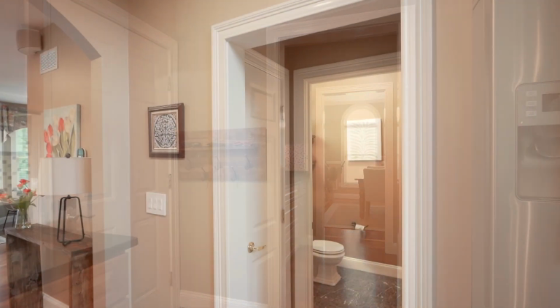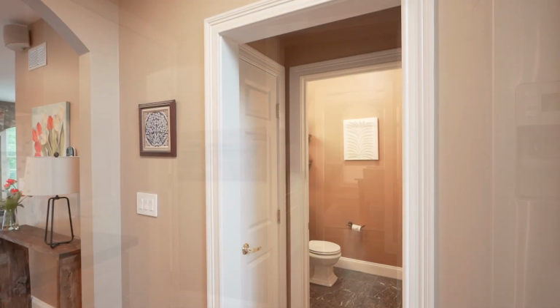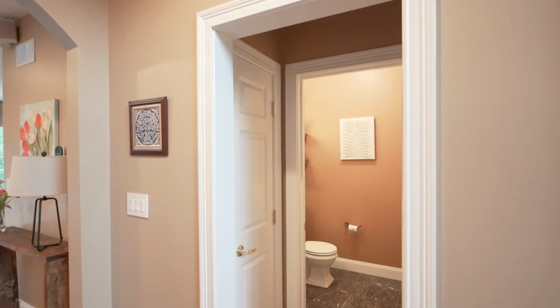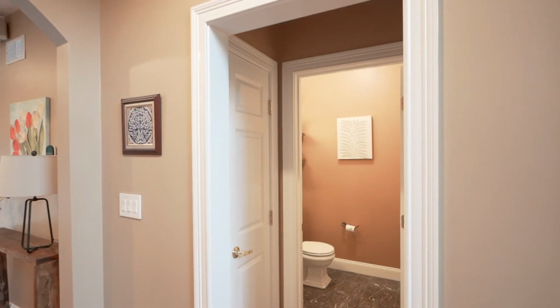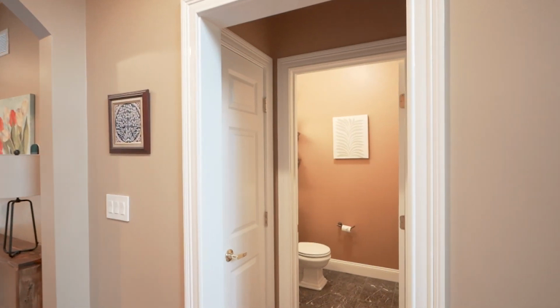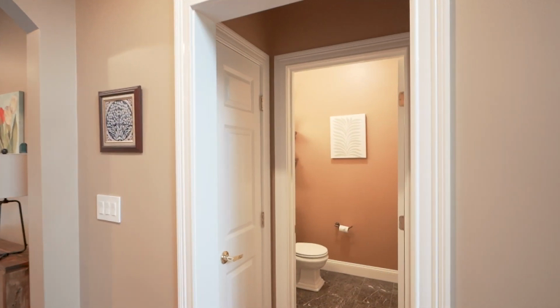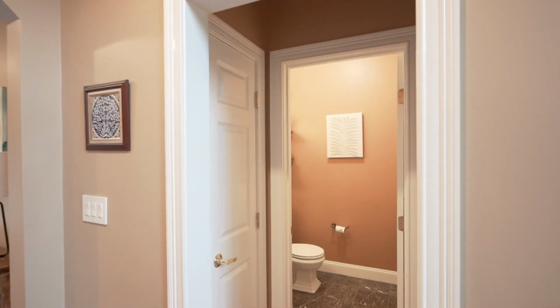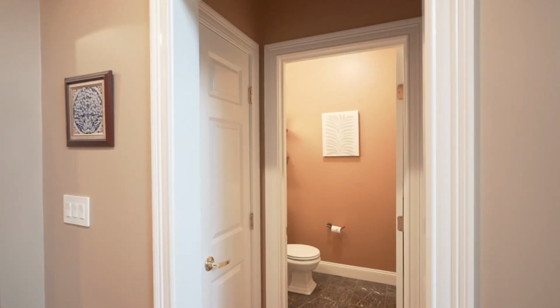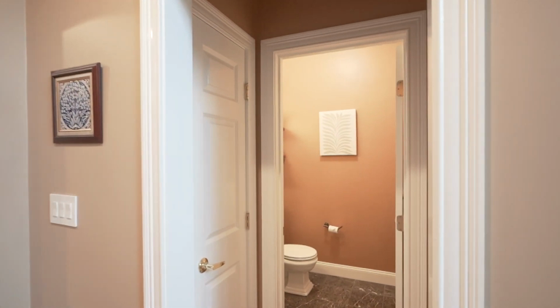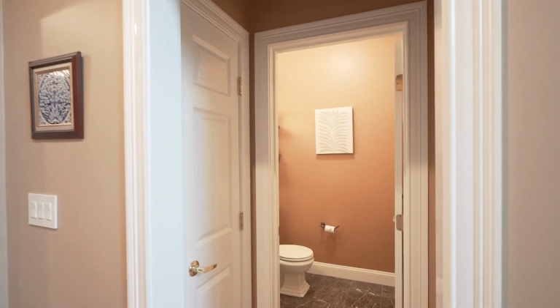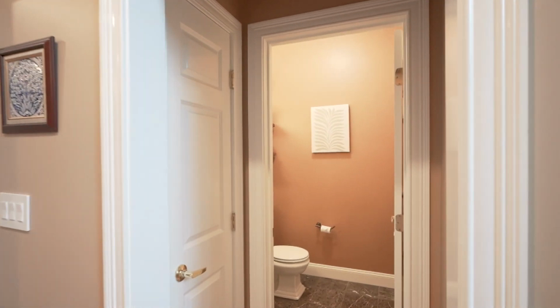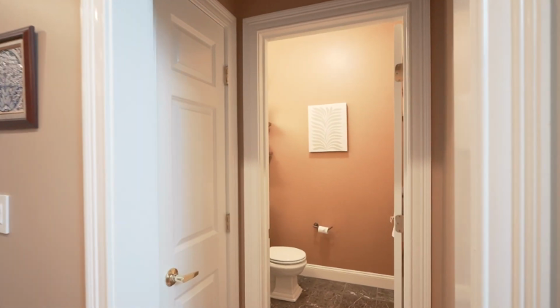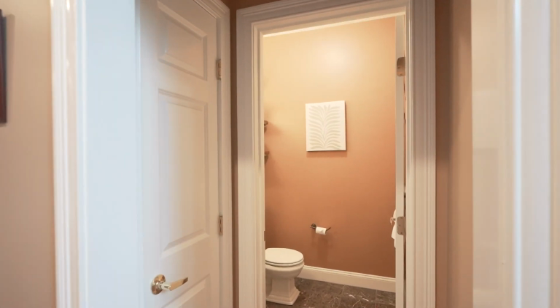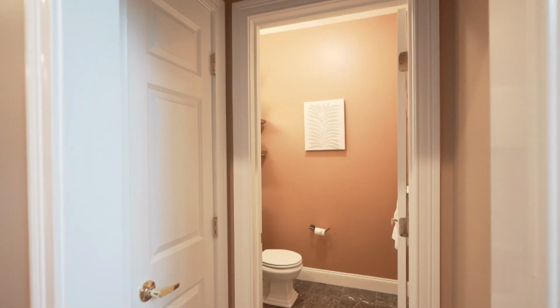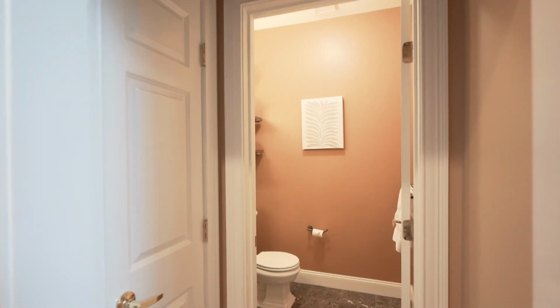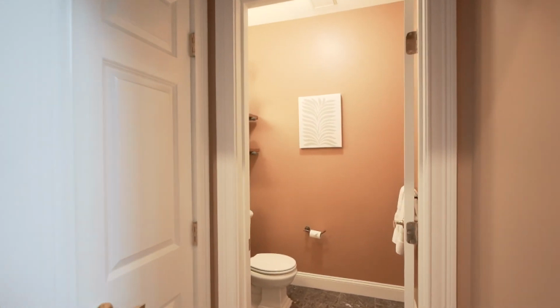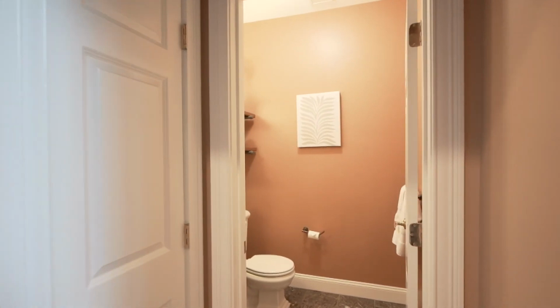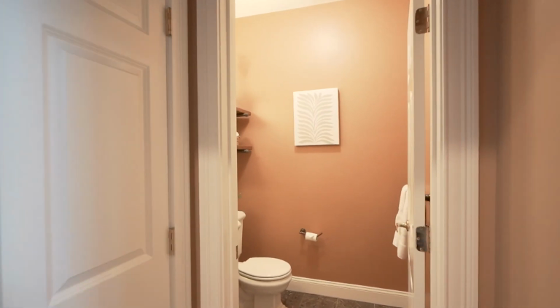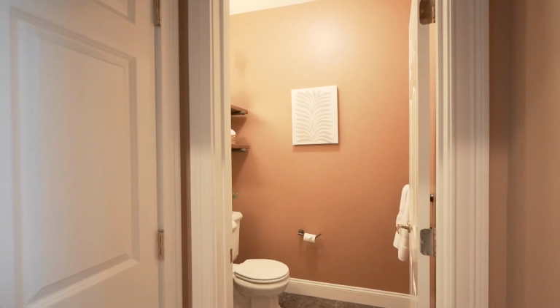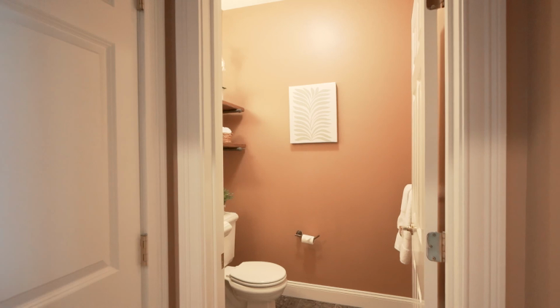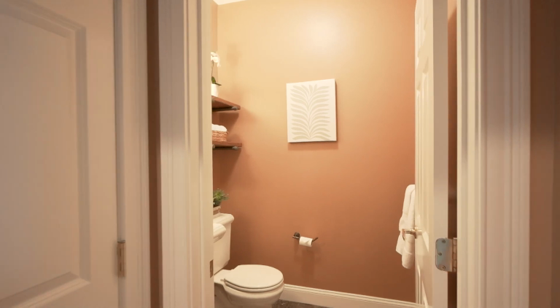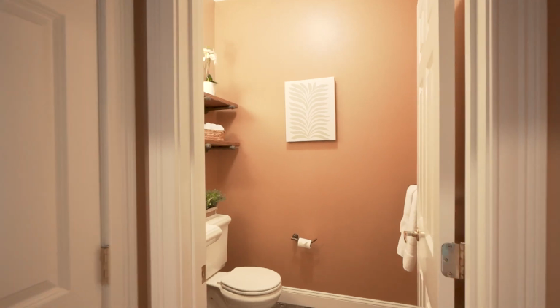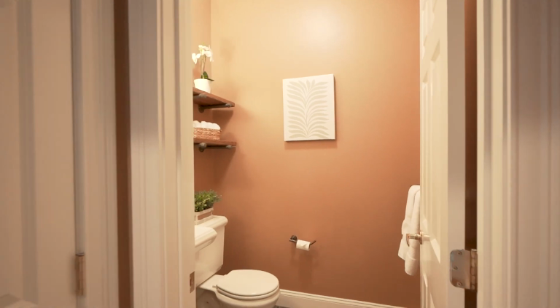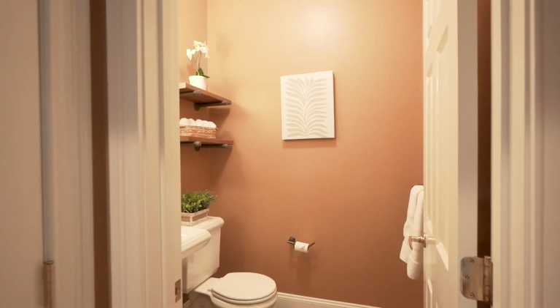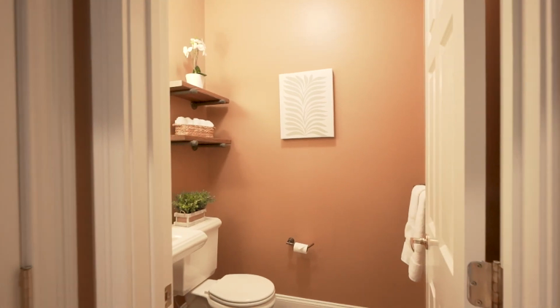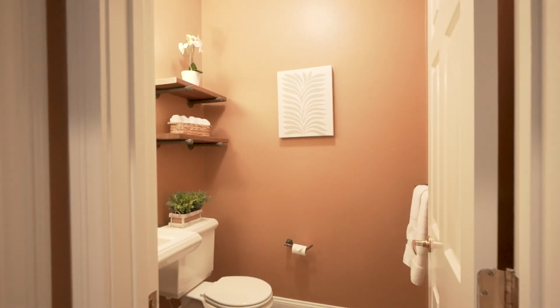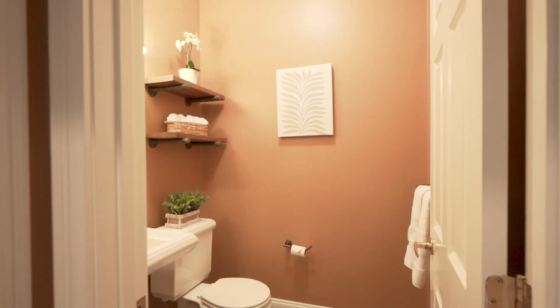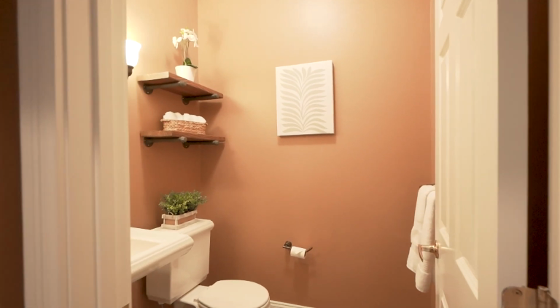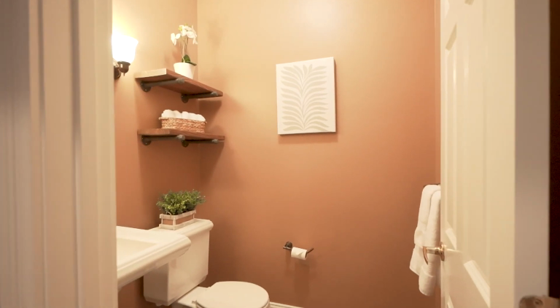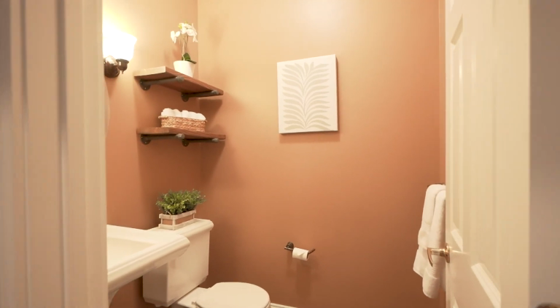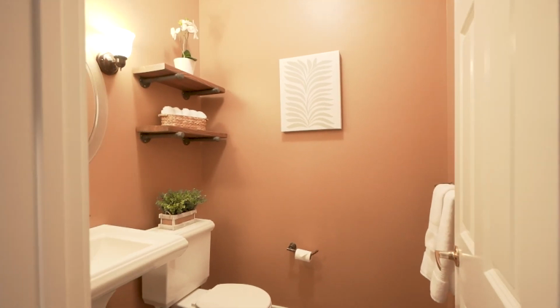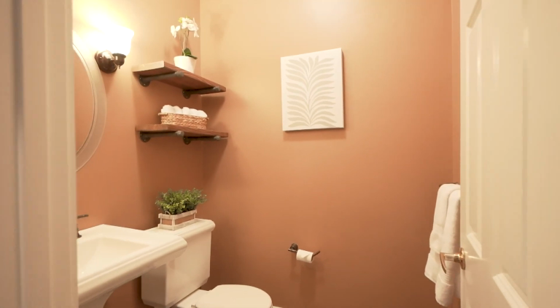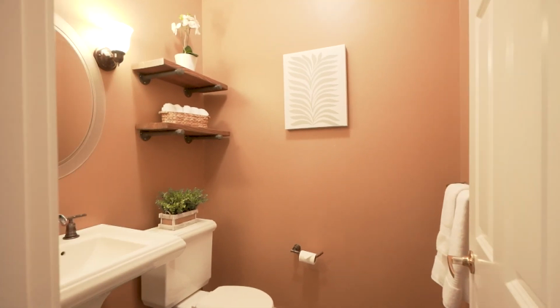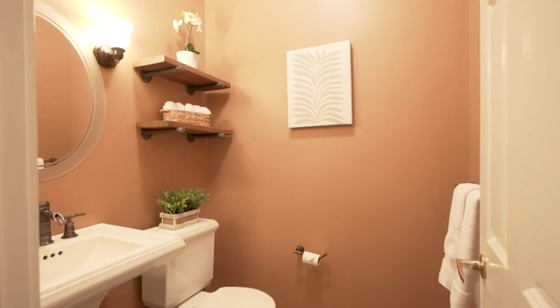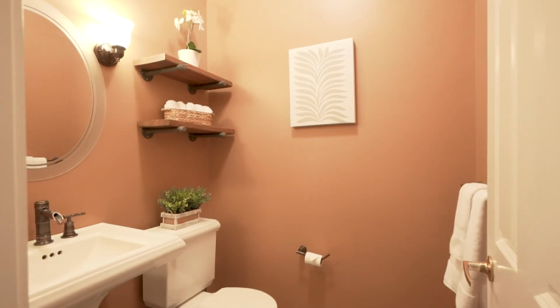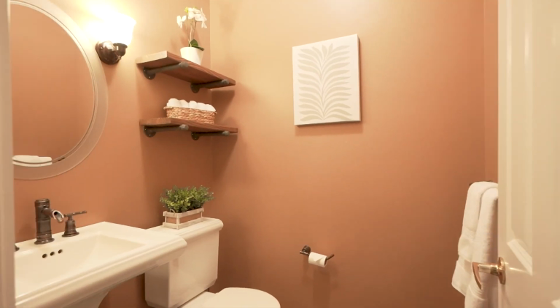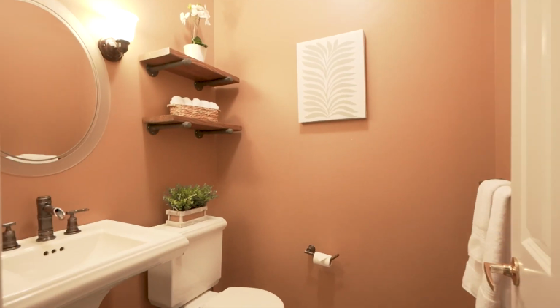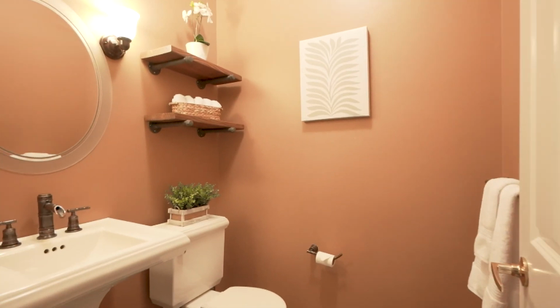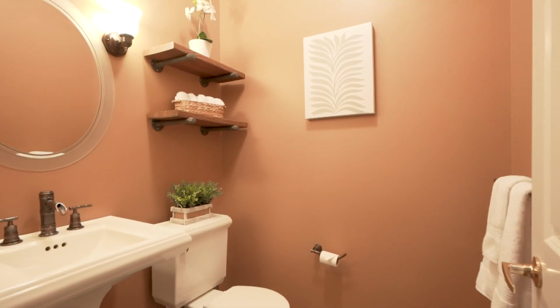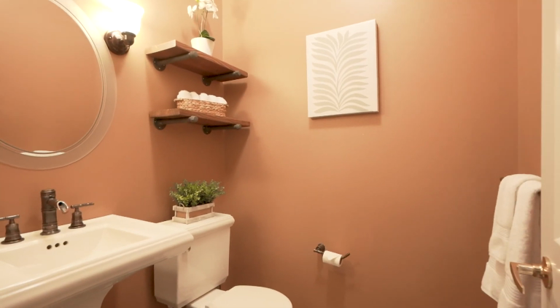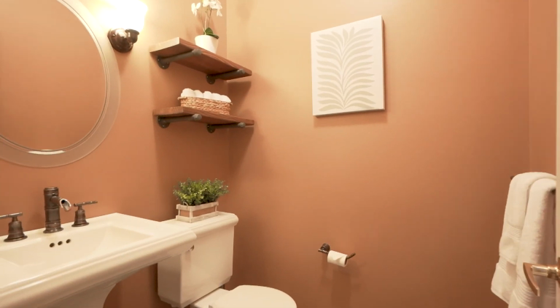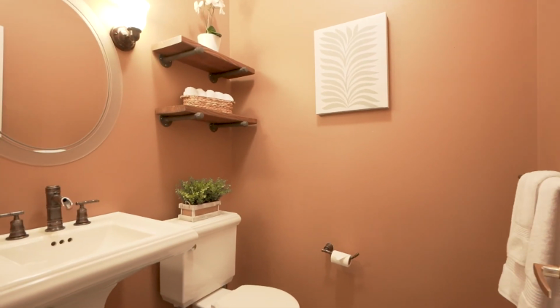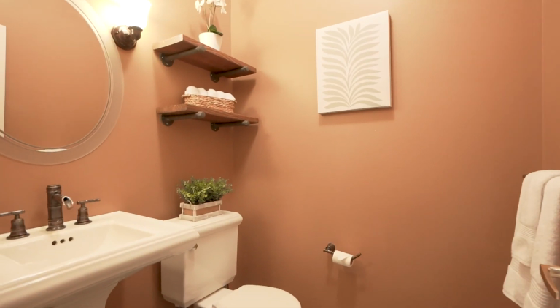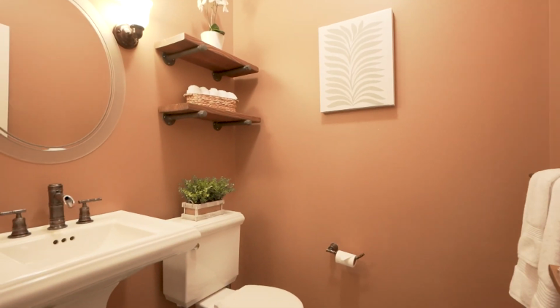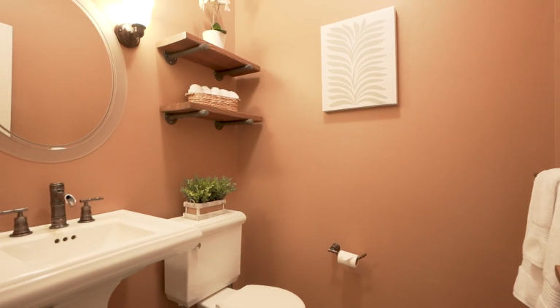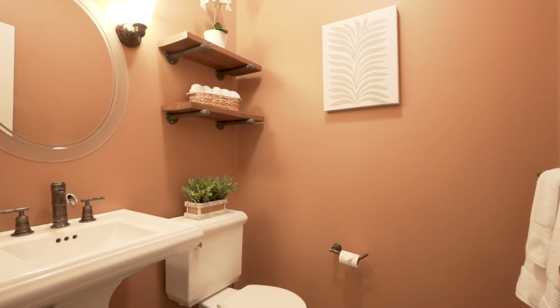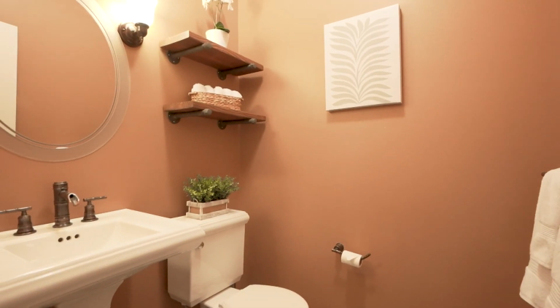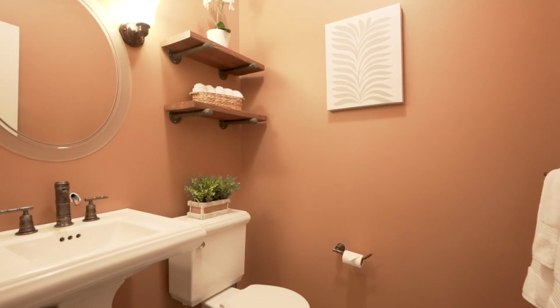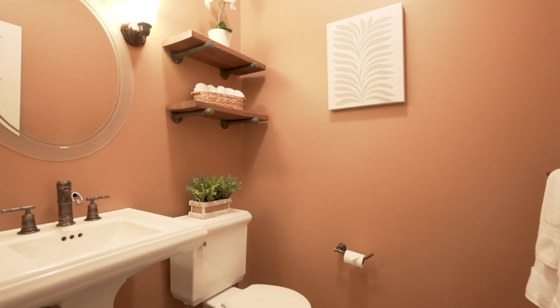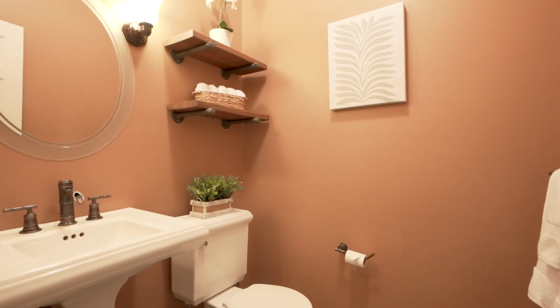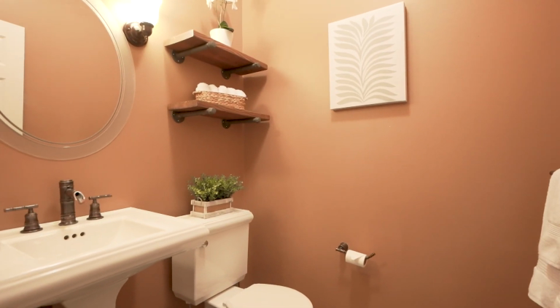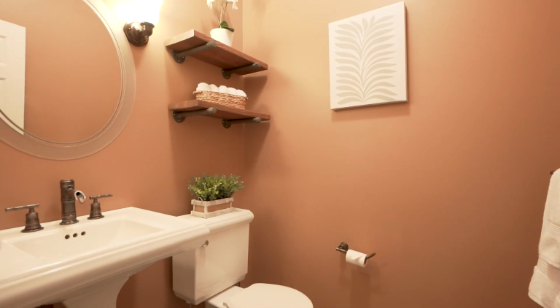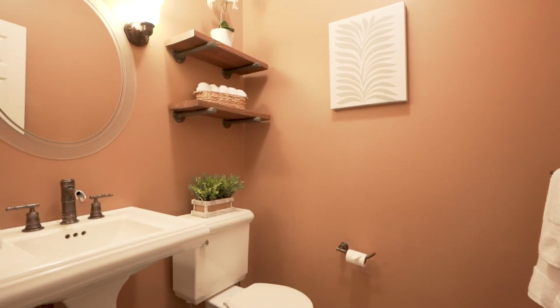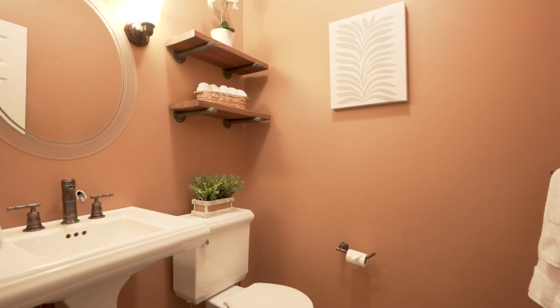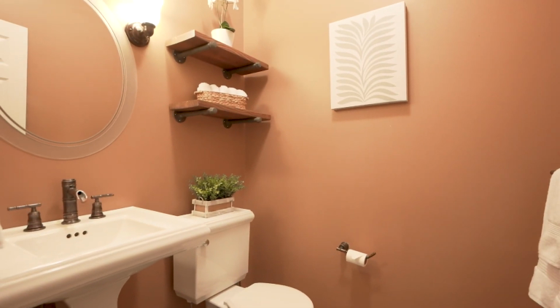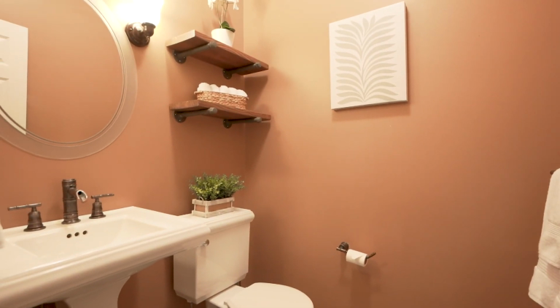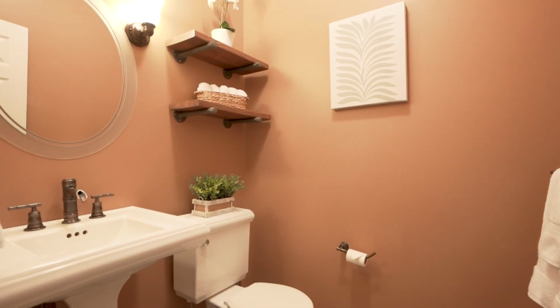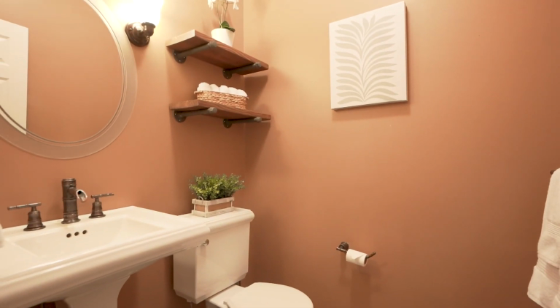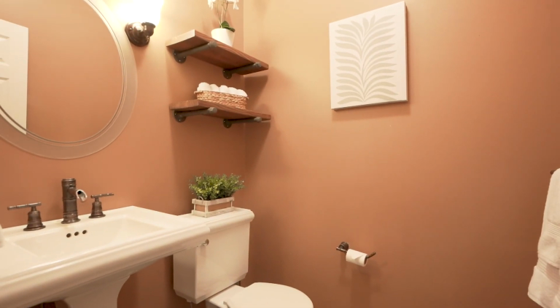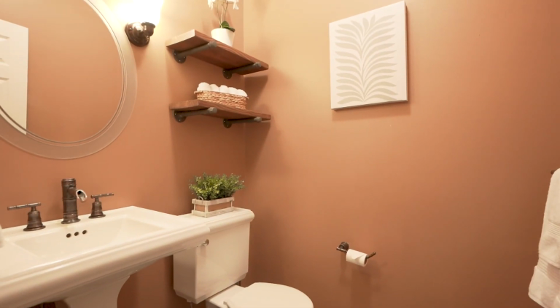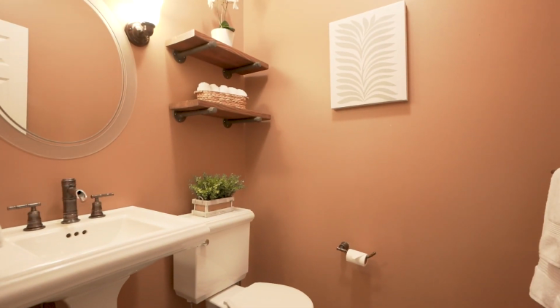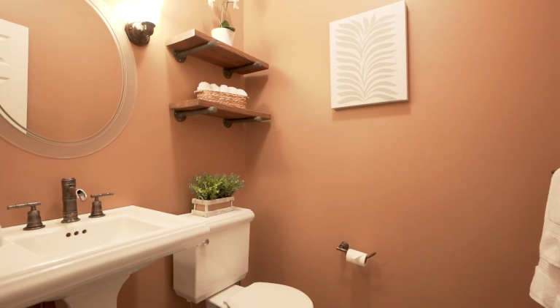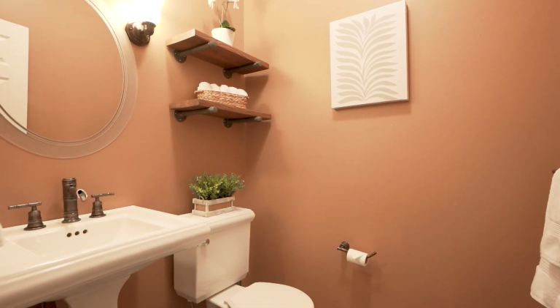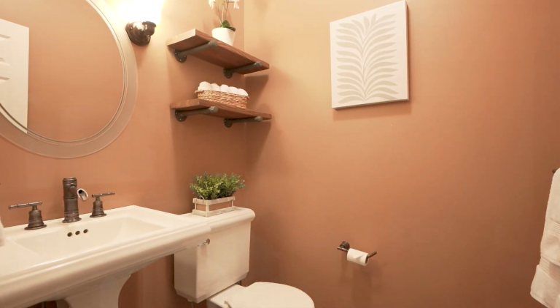Just off the family room, you have a half bath with a marble floor and a pedestal sink — very well located.